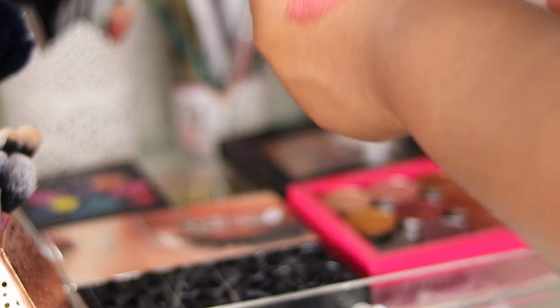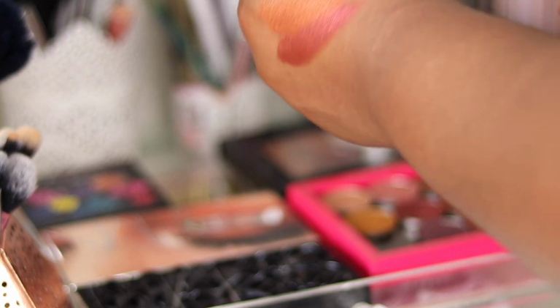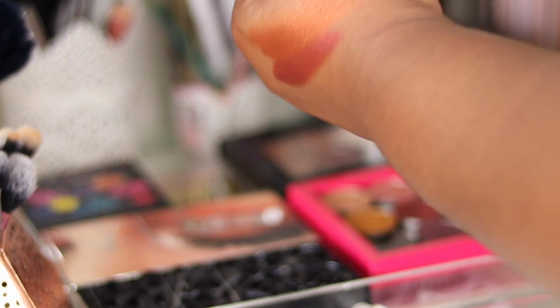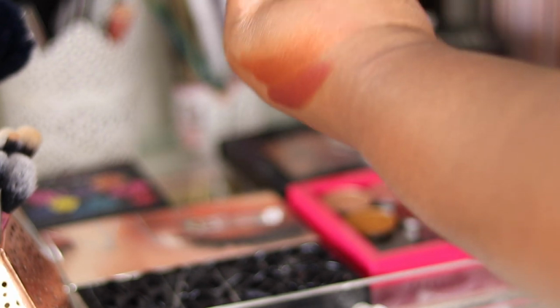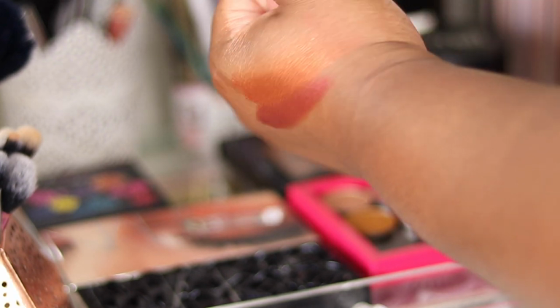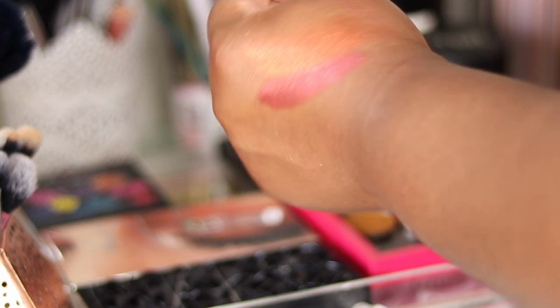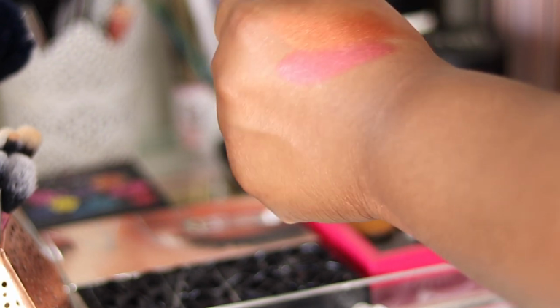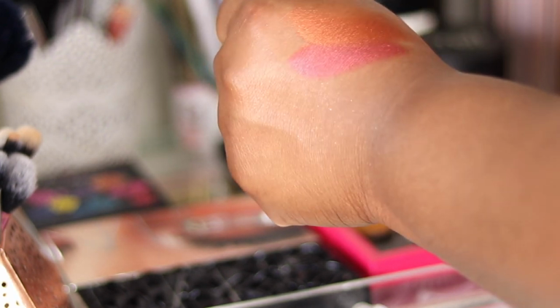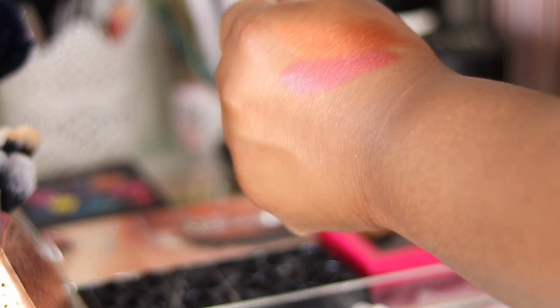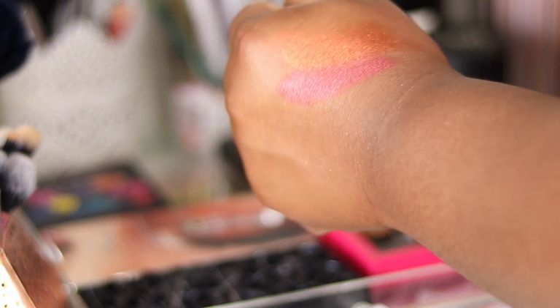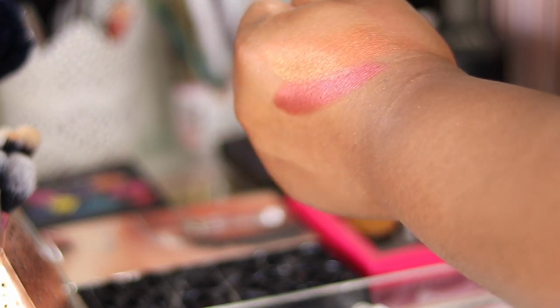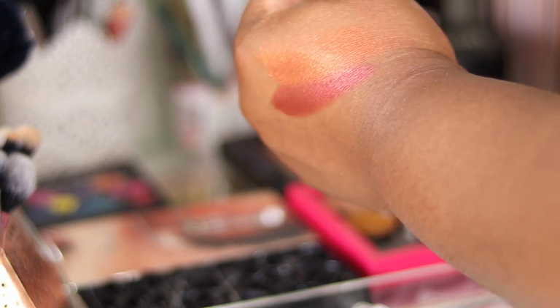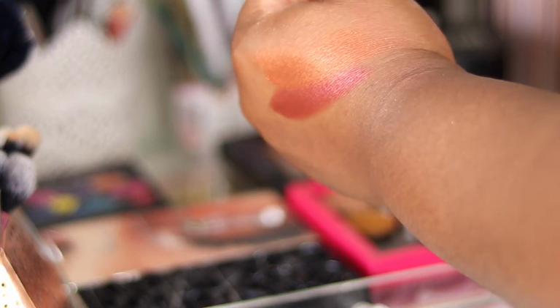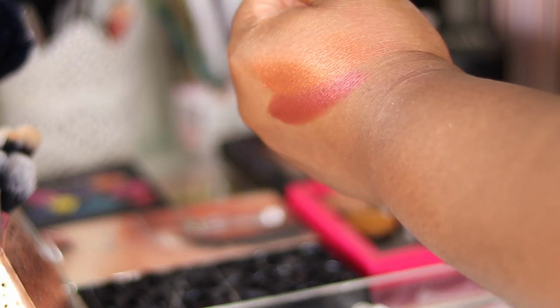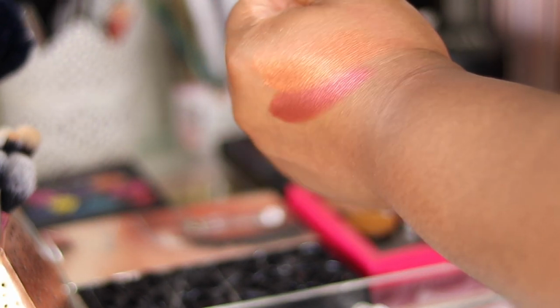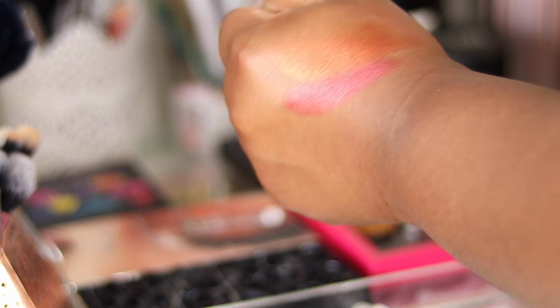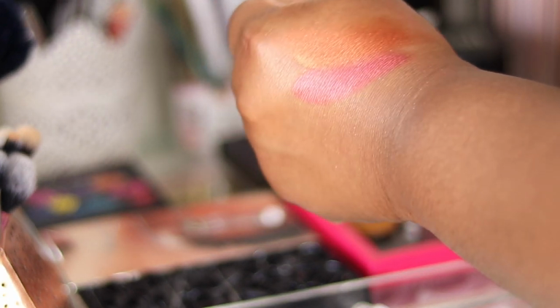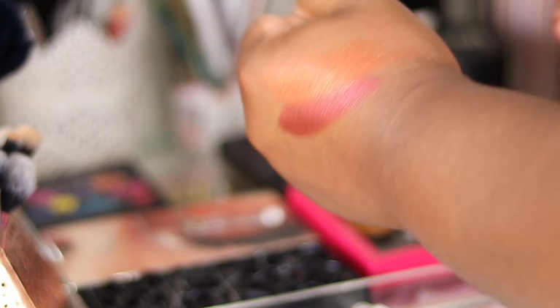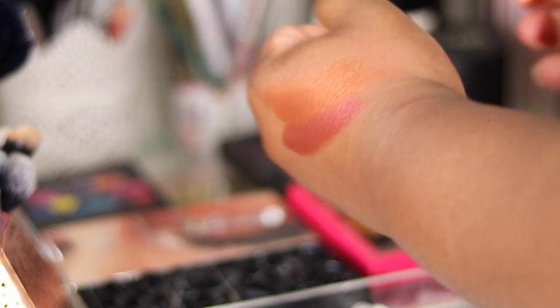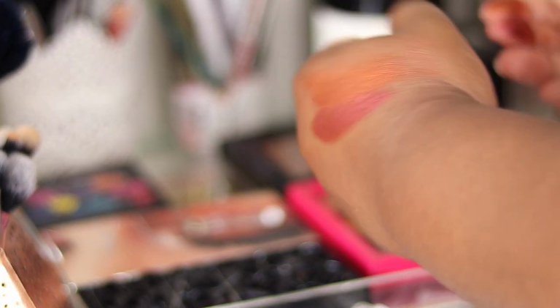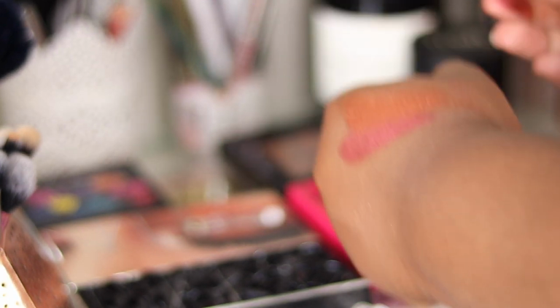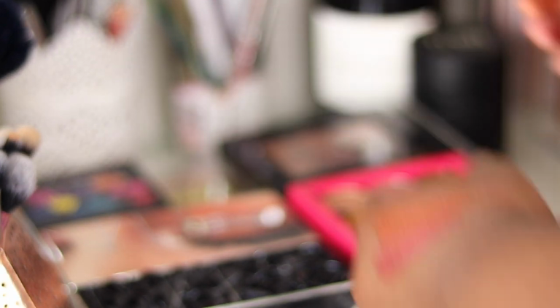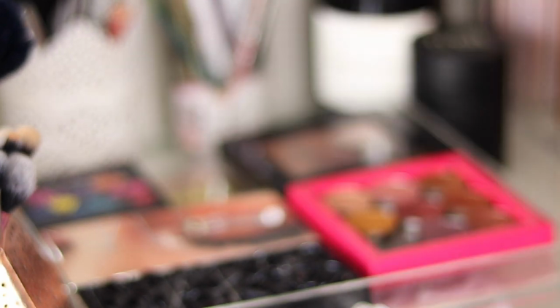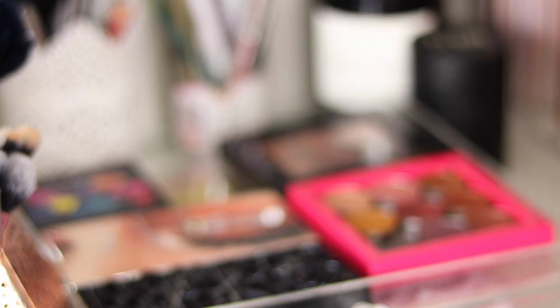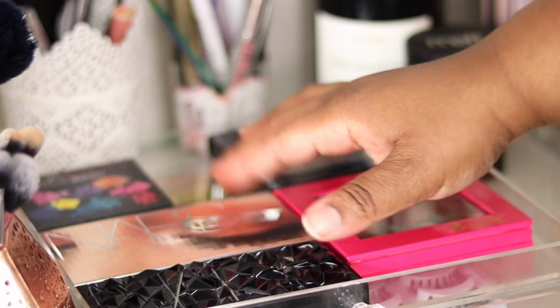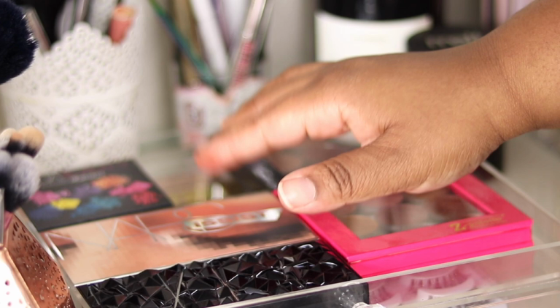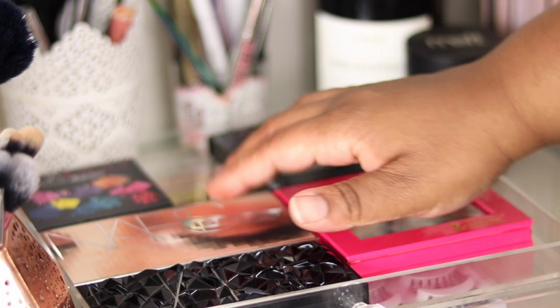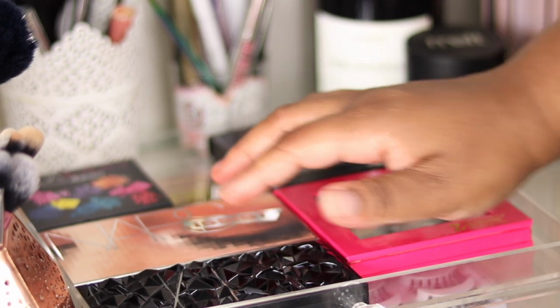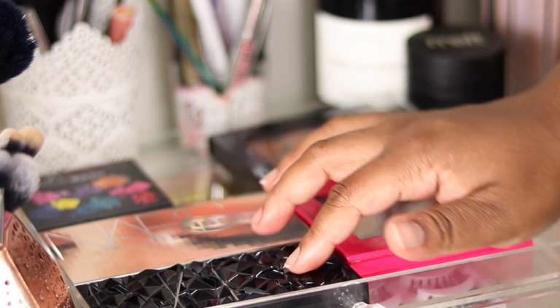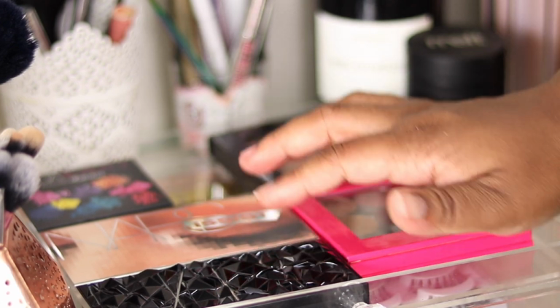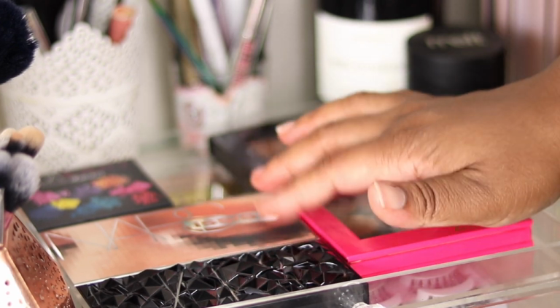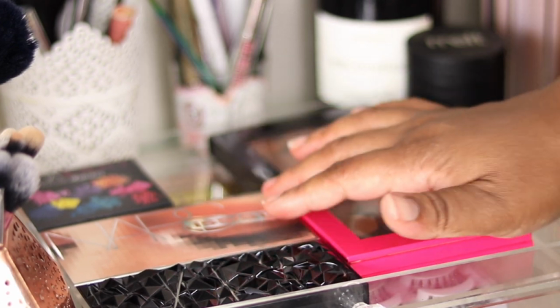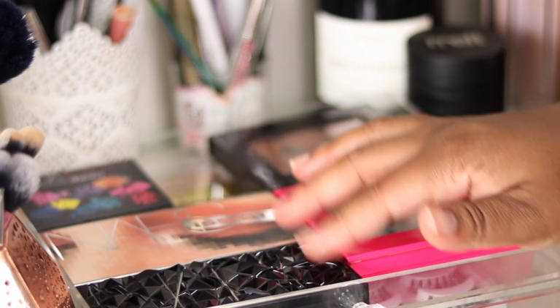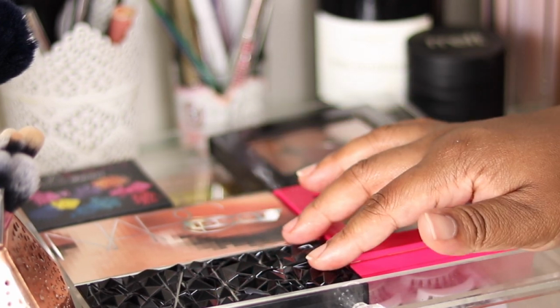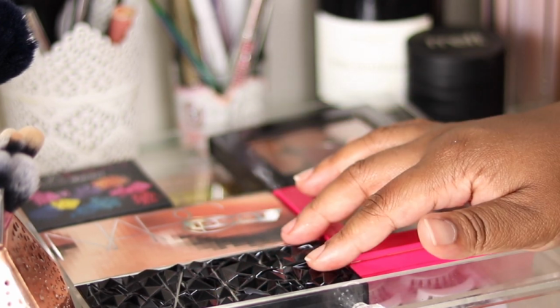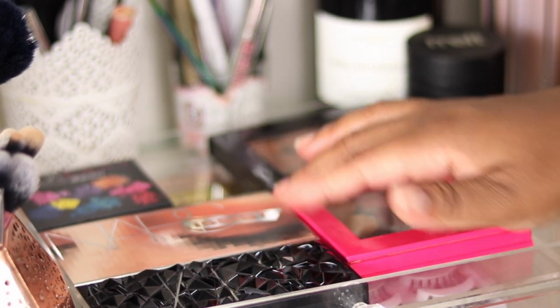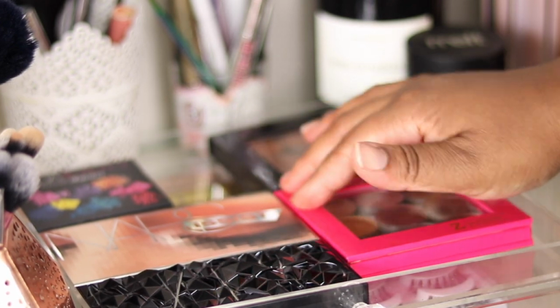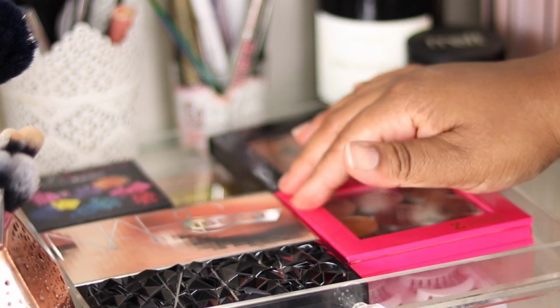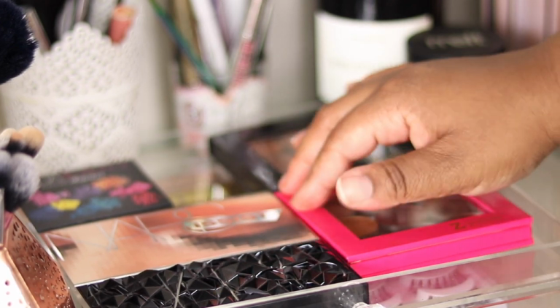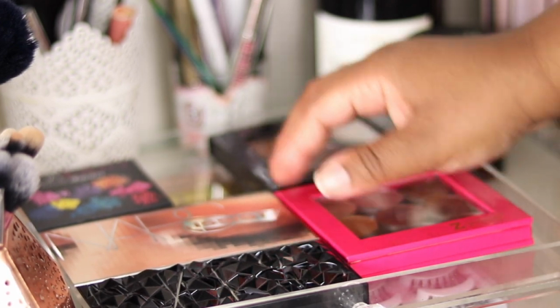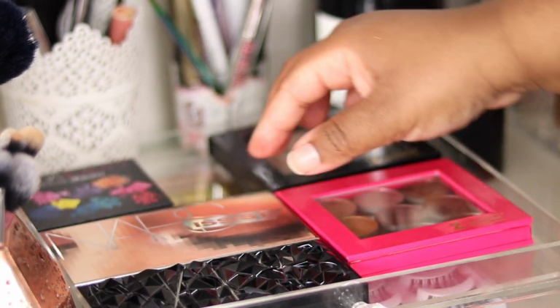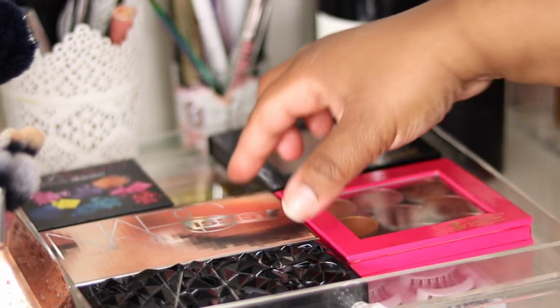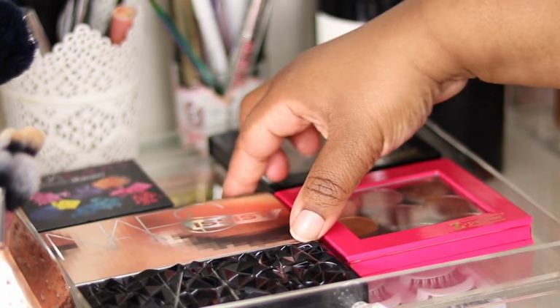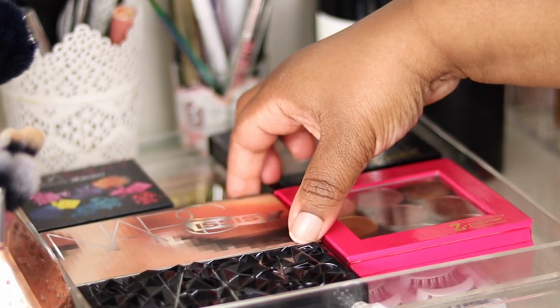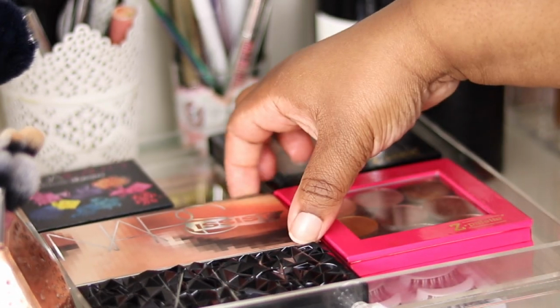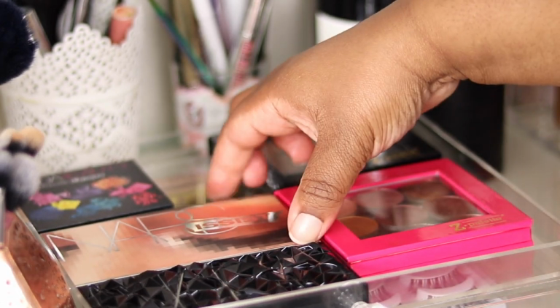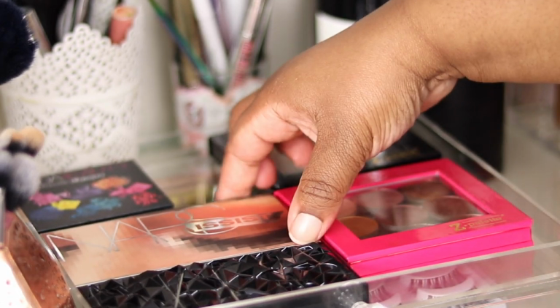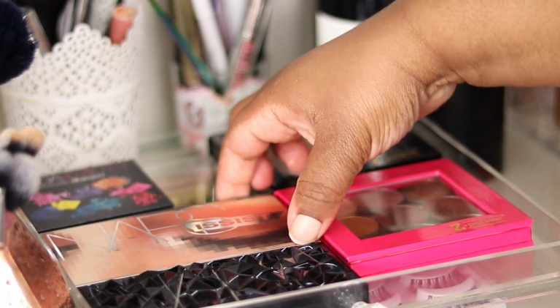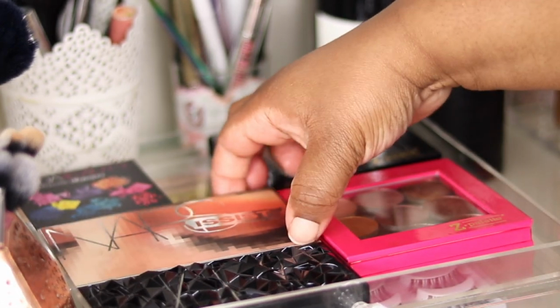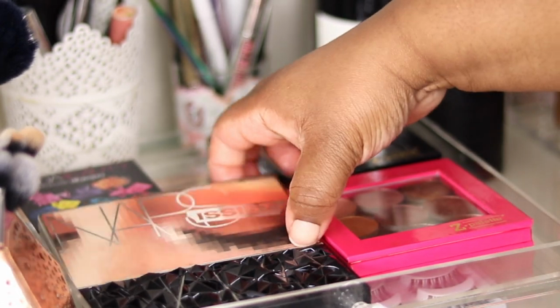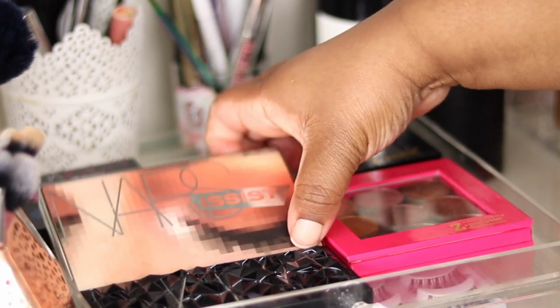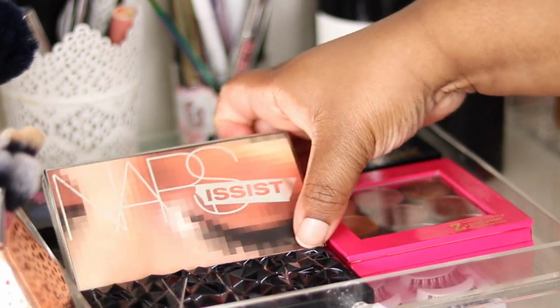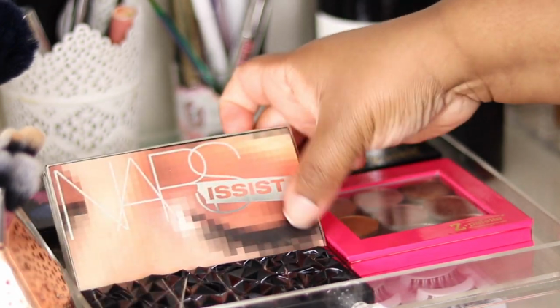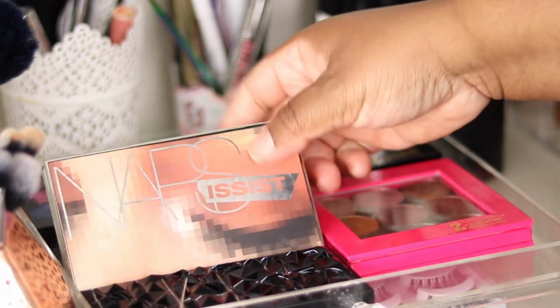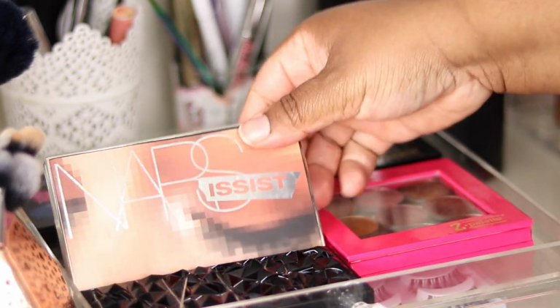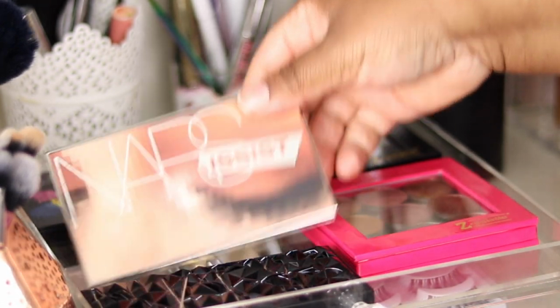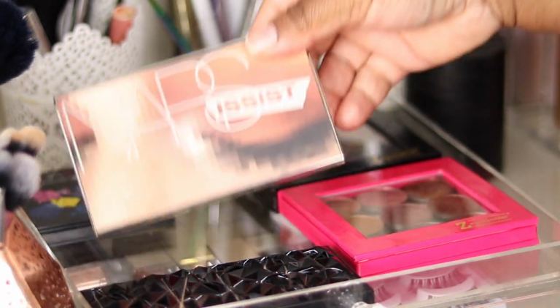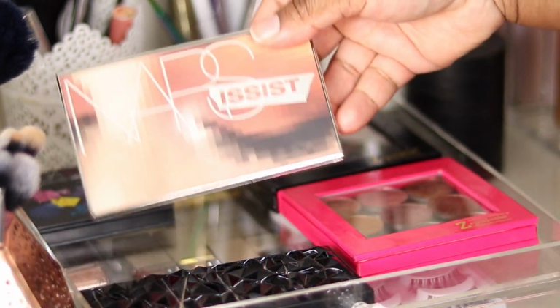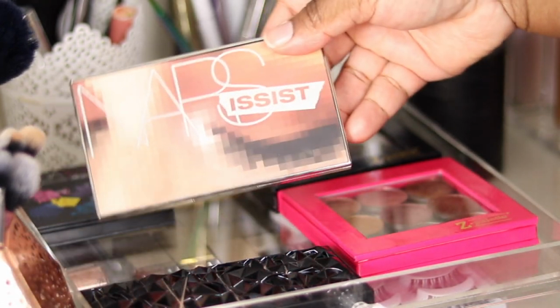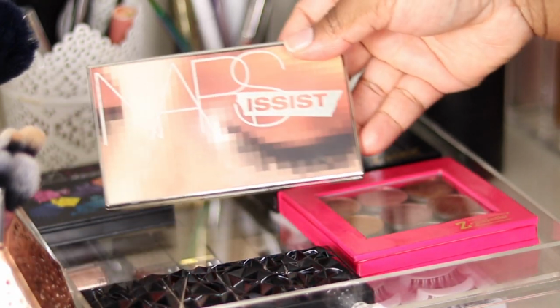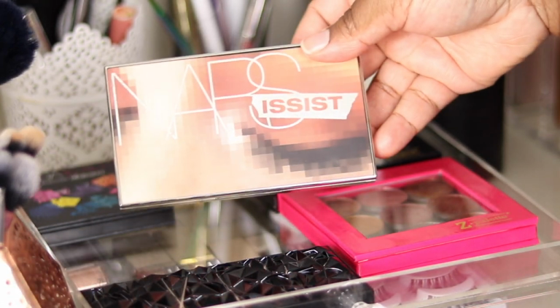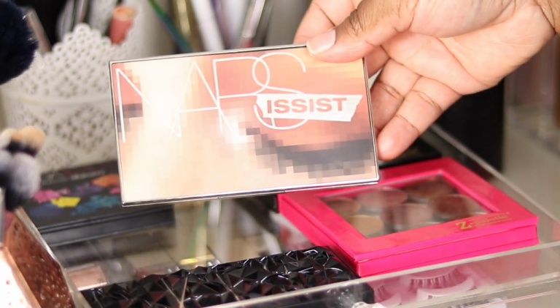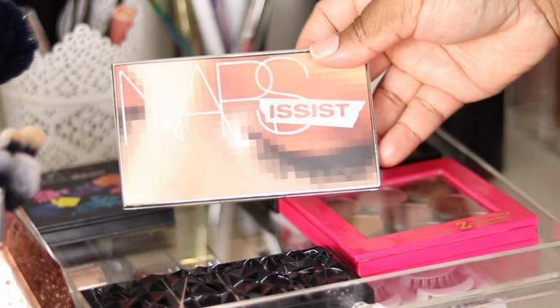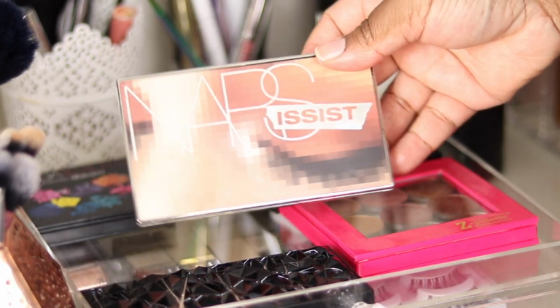I've got Flamethrower and Curtain Call, plus a few standard shimmers from Makeup Geek and ABH. These shadows are so gorgeous. This foiled finish is what you'd get from wetting your shadows, but this is dry. Stunning. I've since decluttered my duochromes as I don't really reach for them.